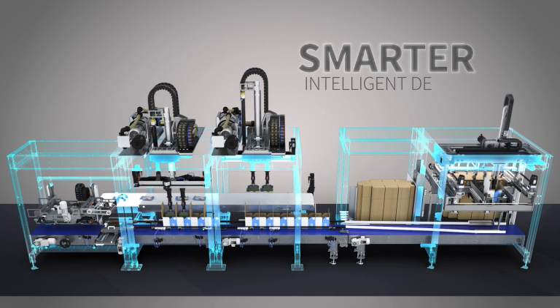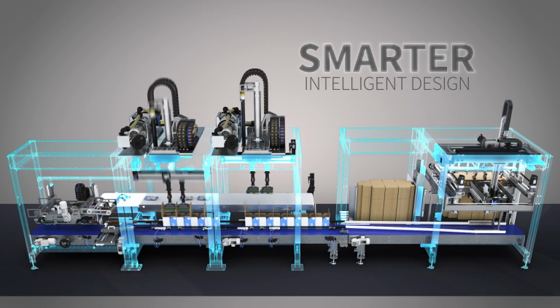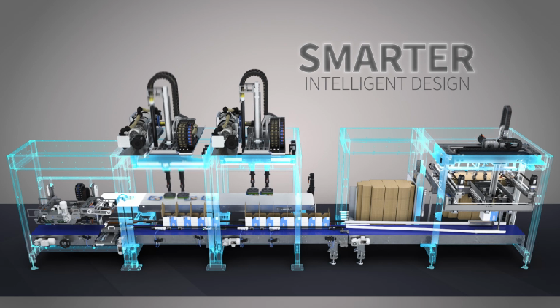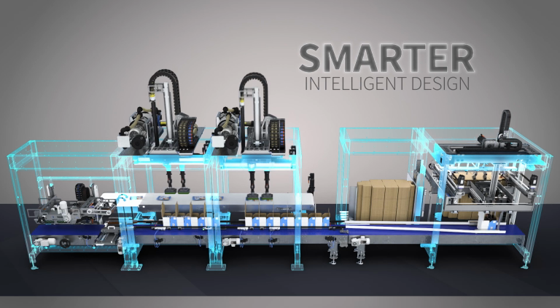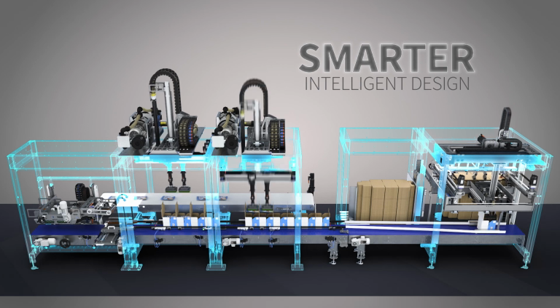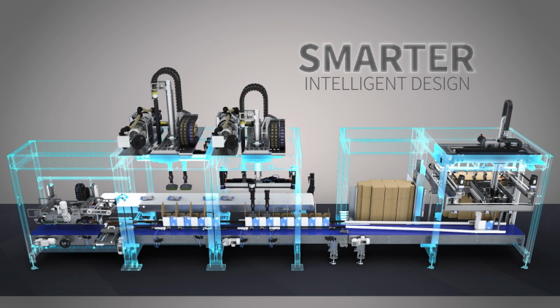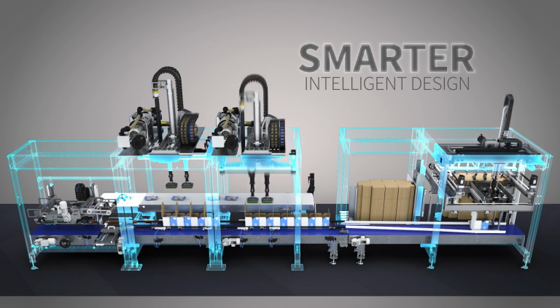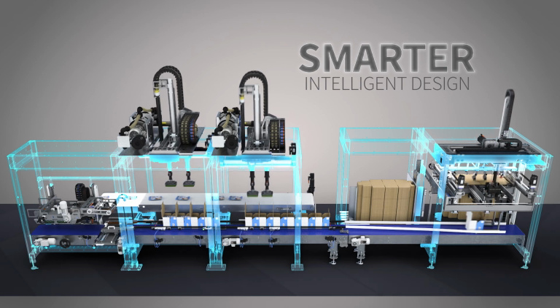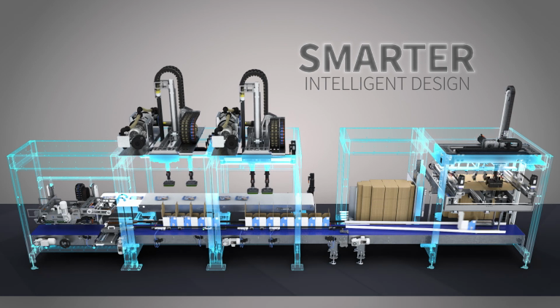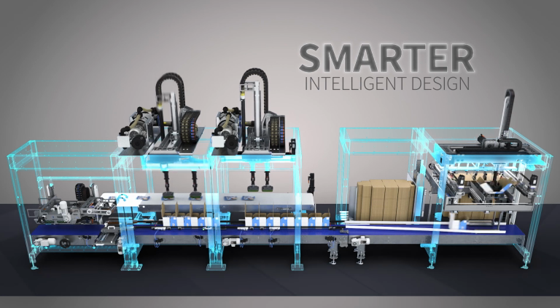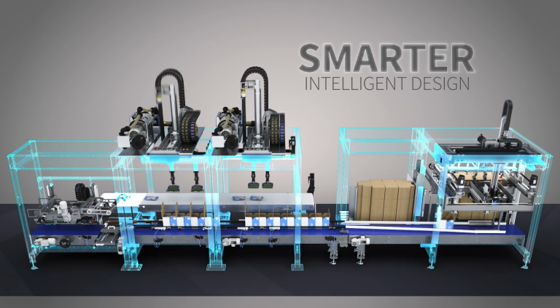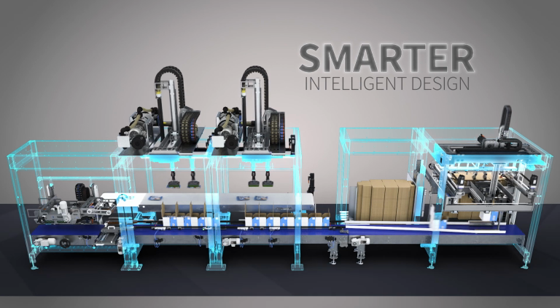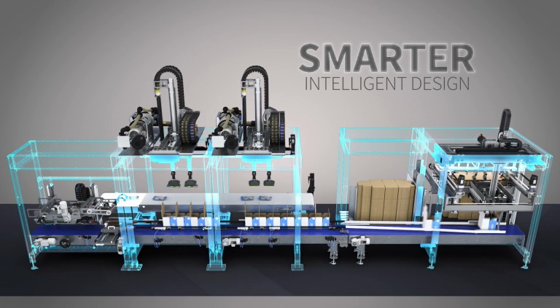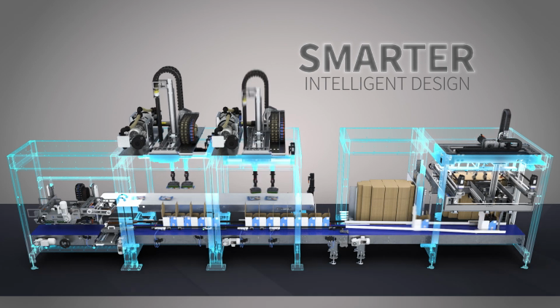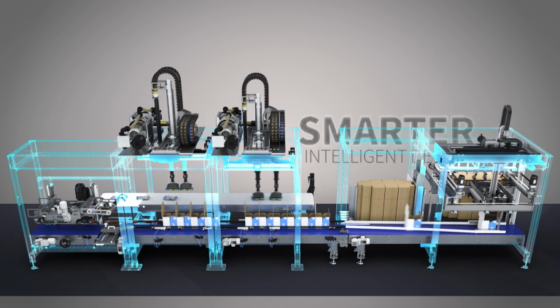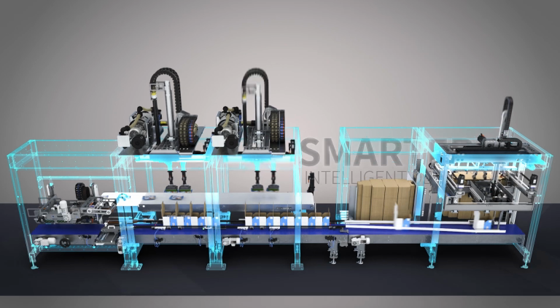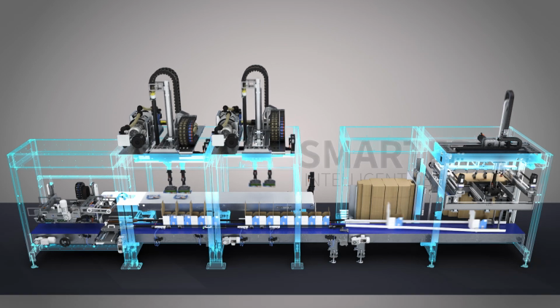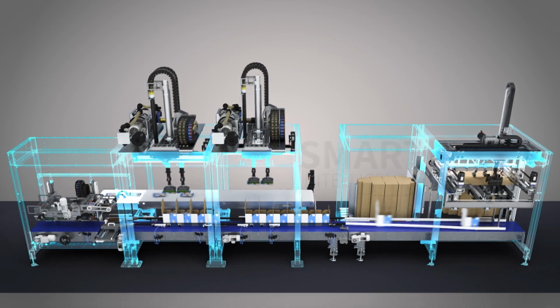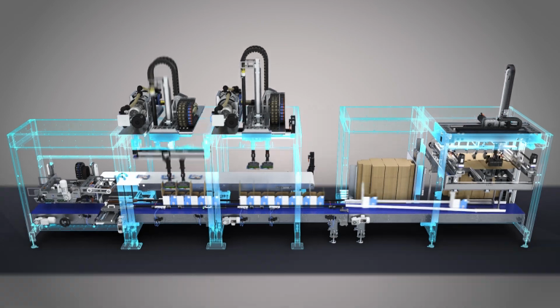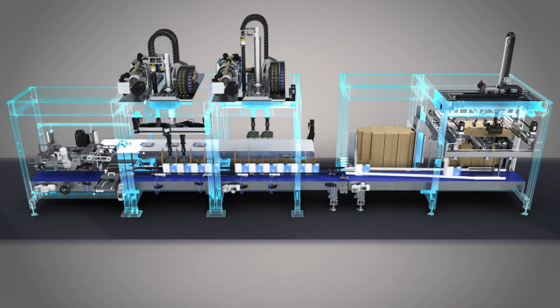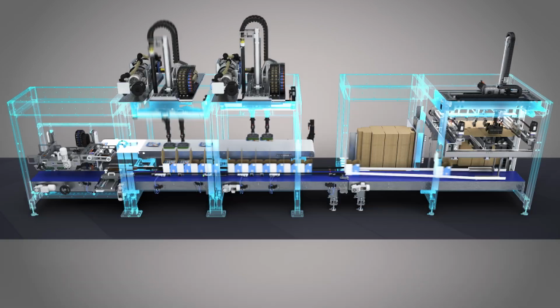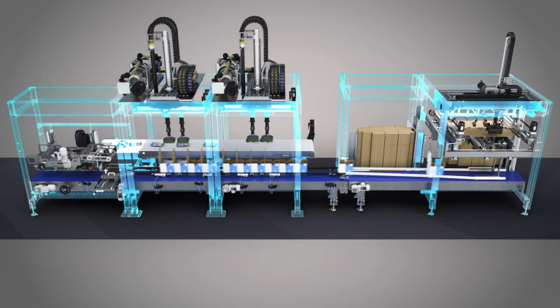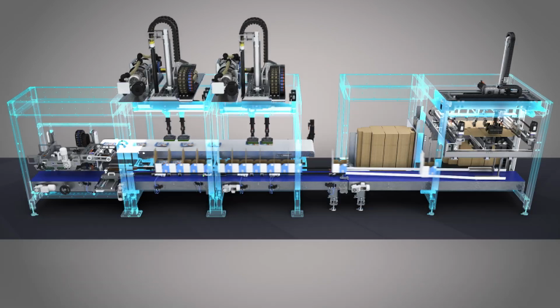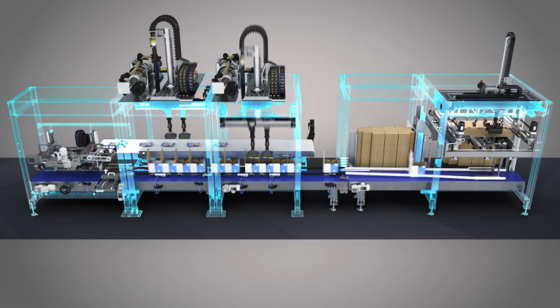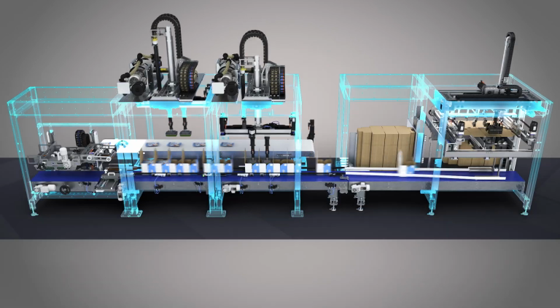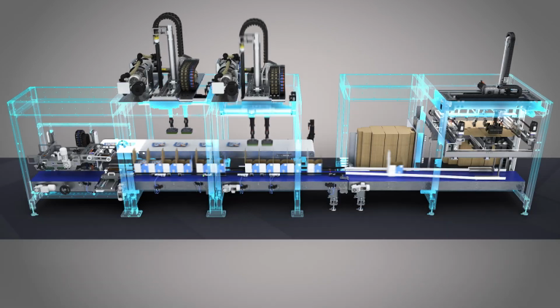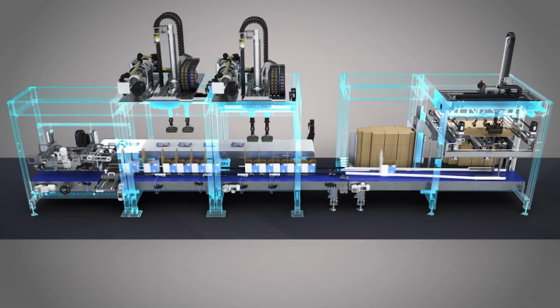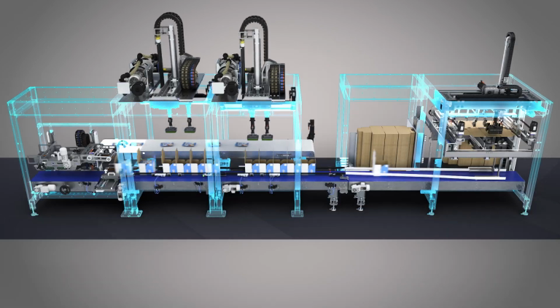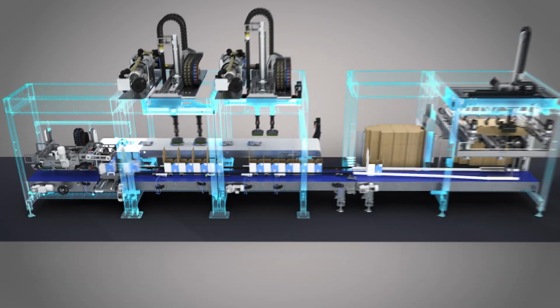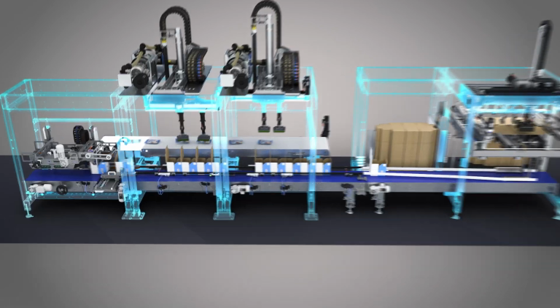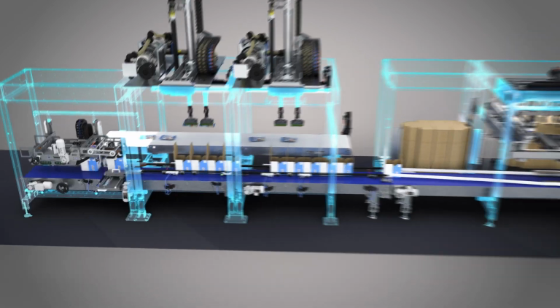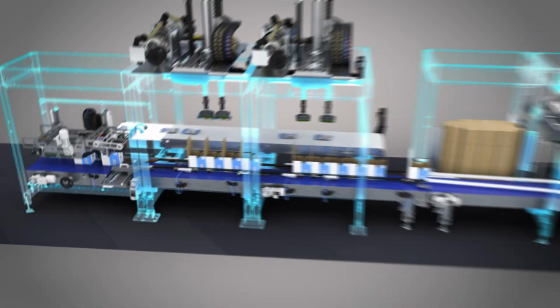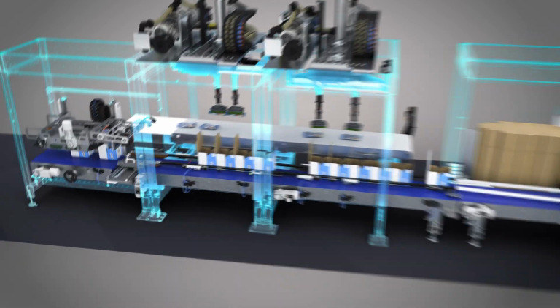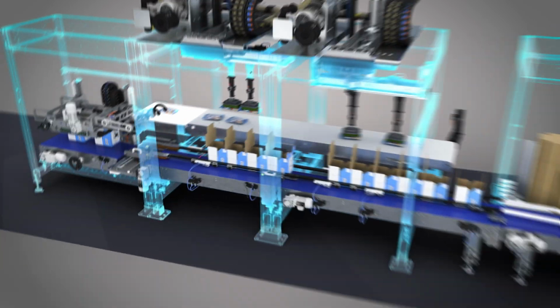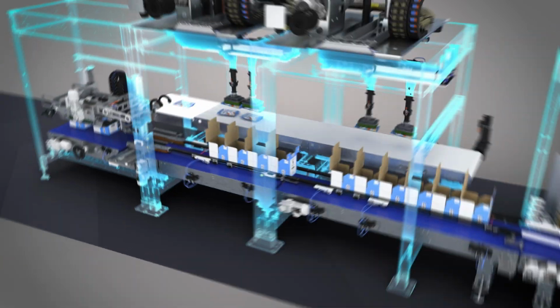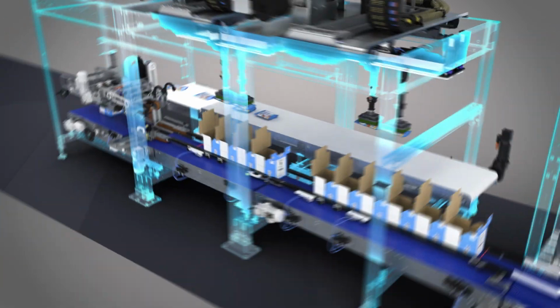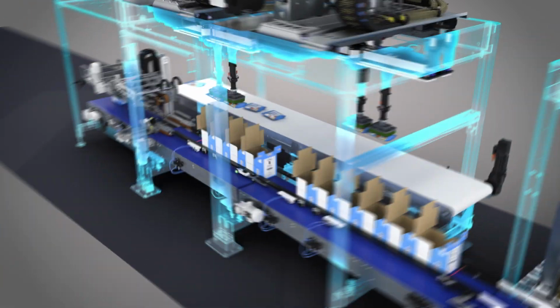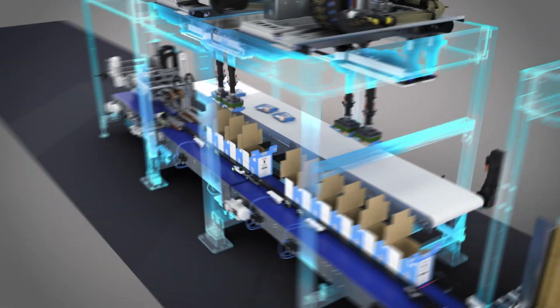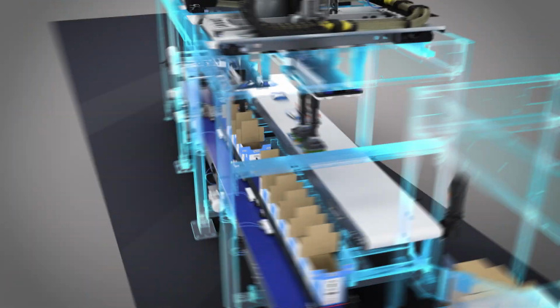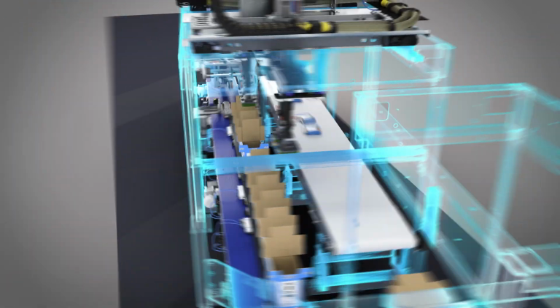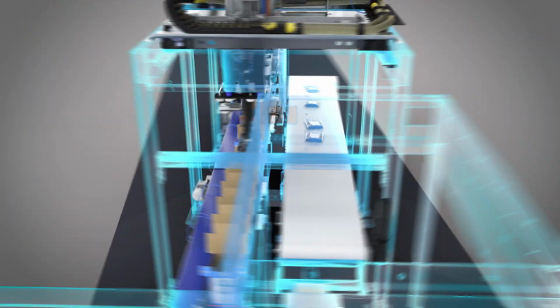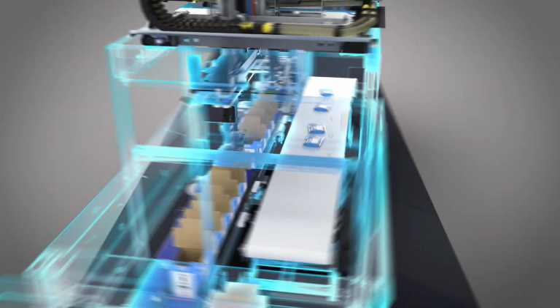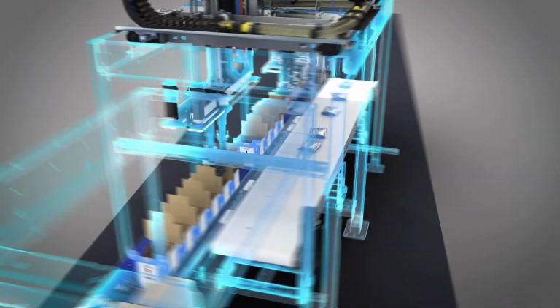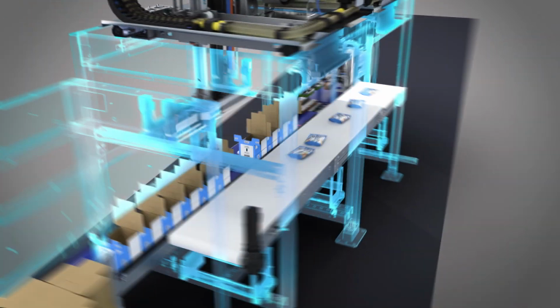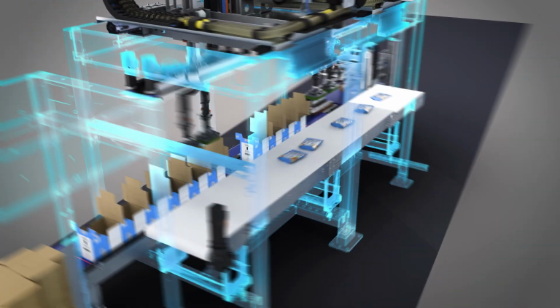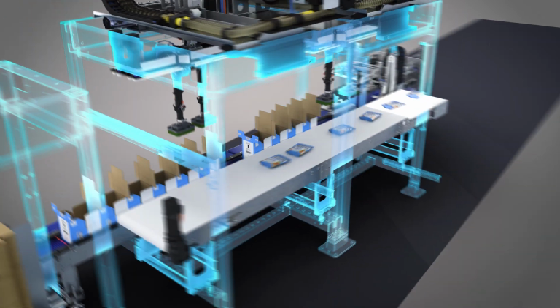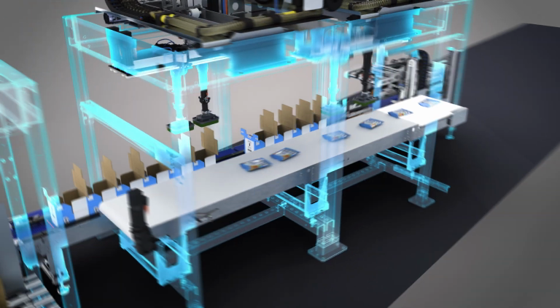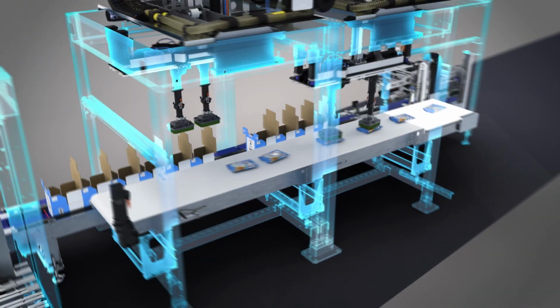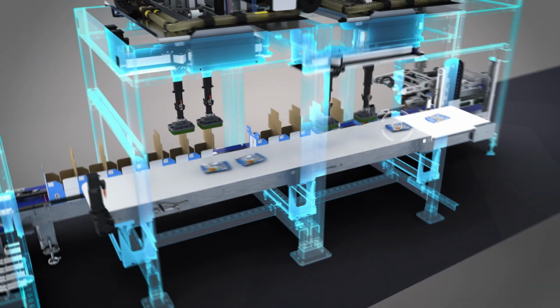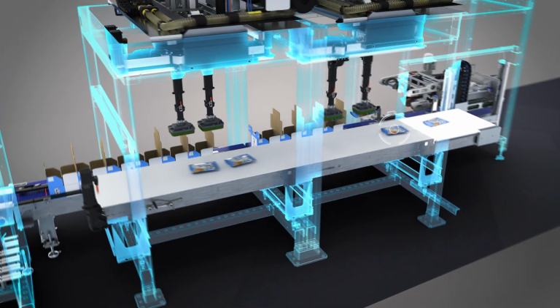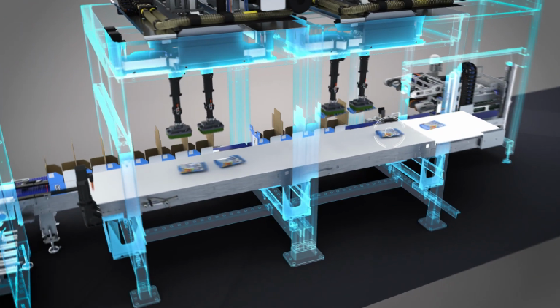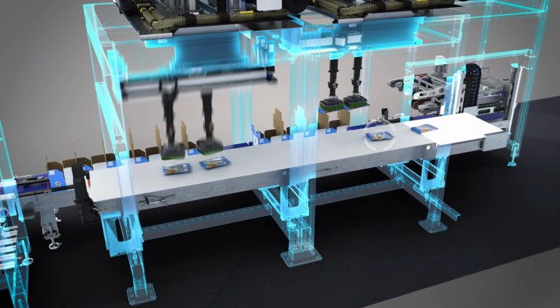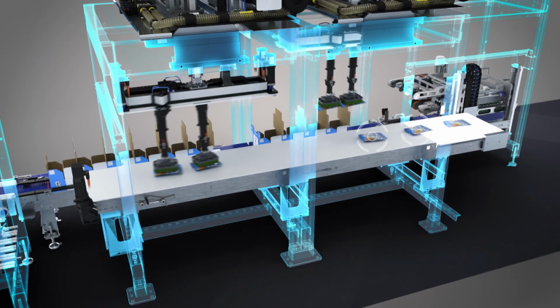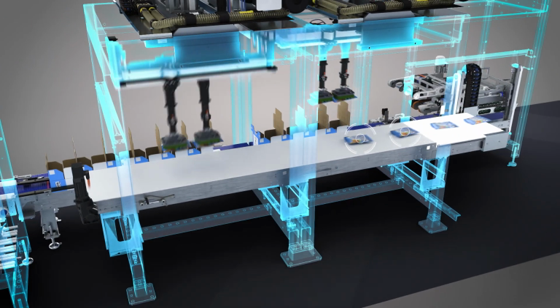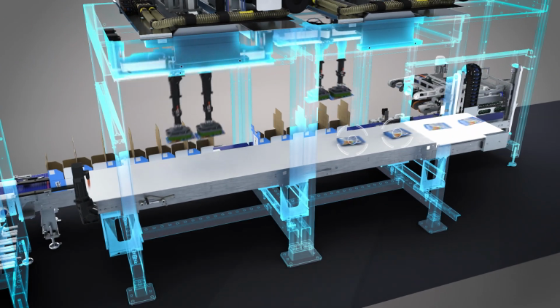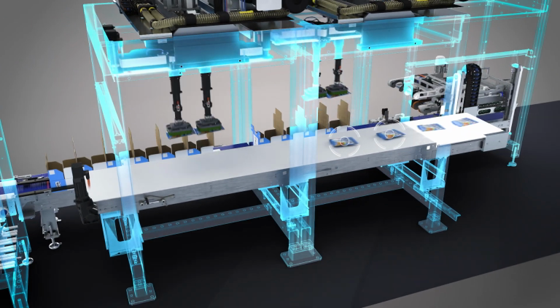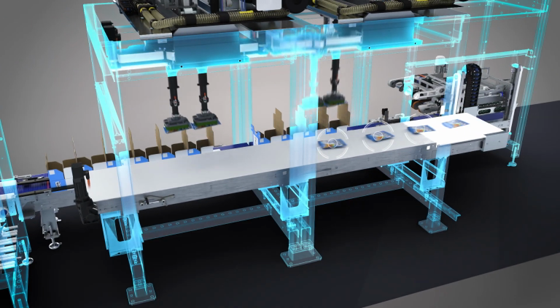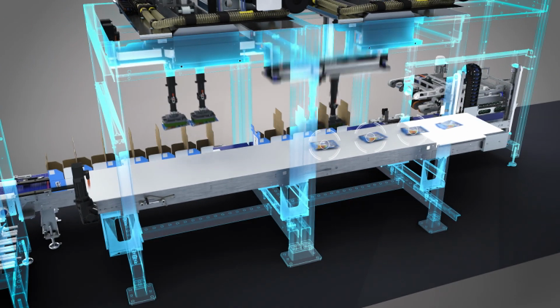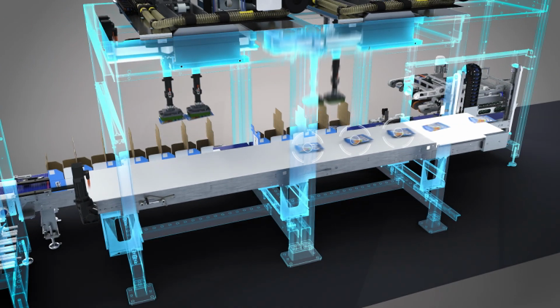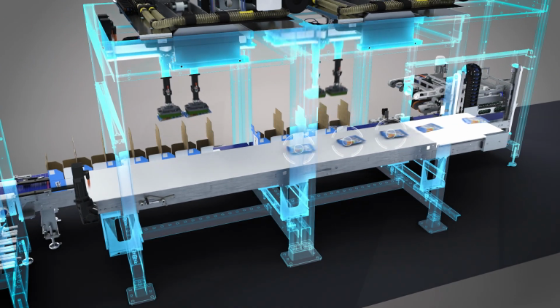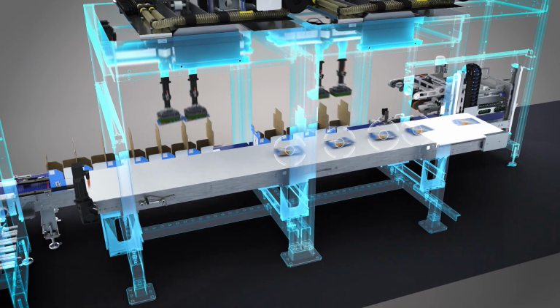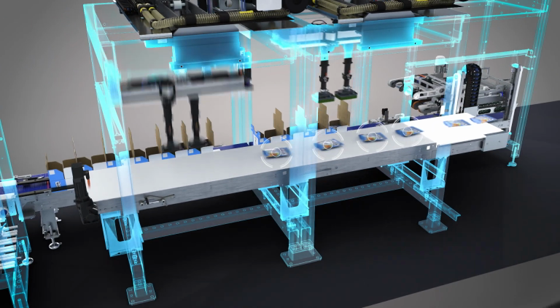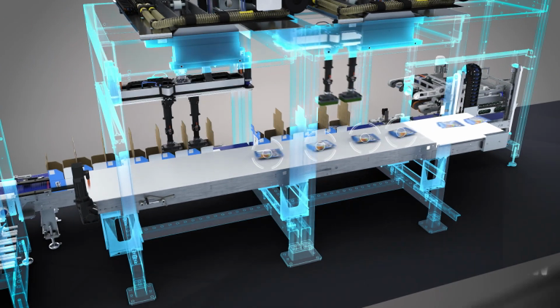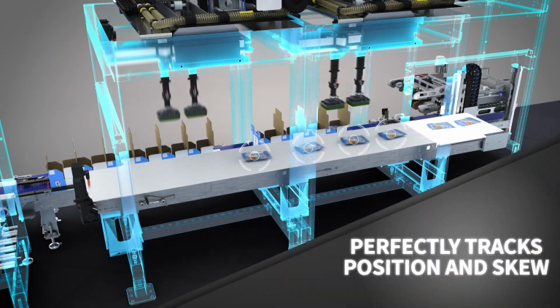To learn more about Evo and other great automation solutions, visit us online at DelcorSystems.com.